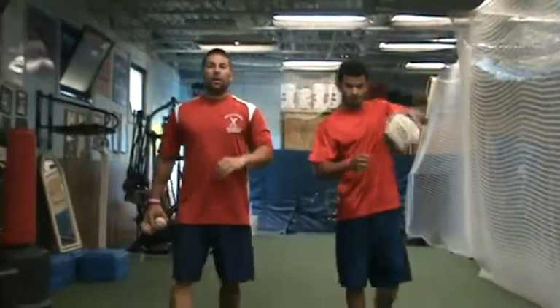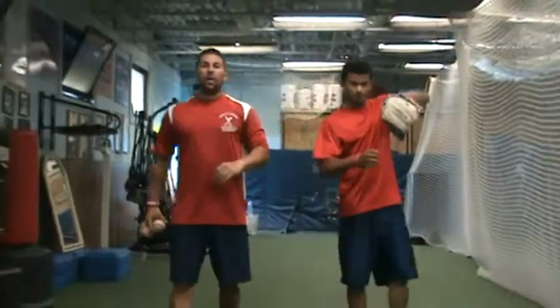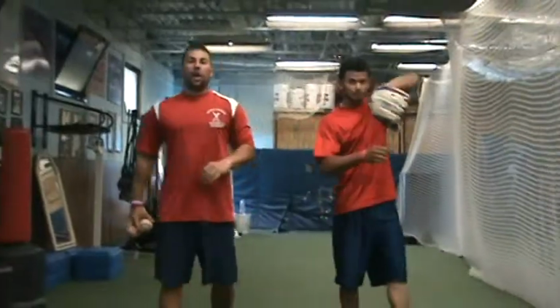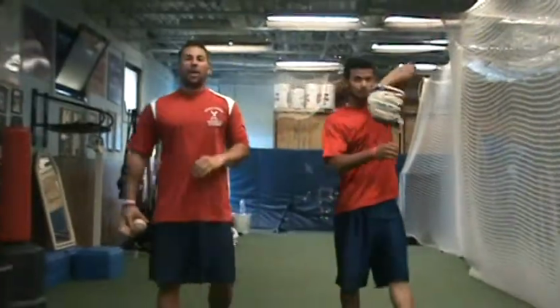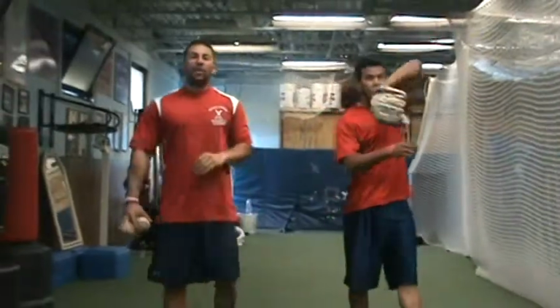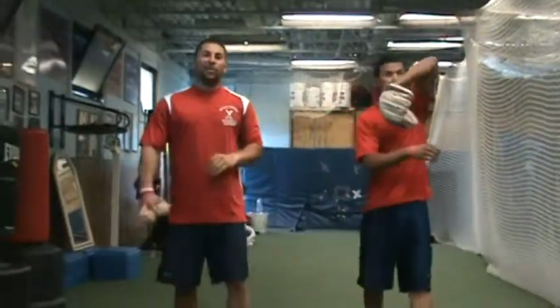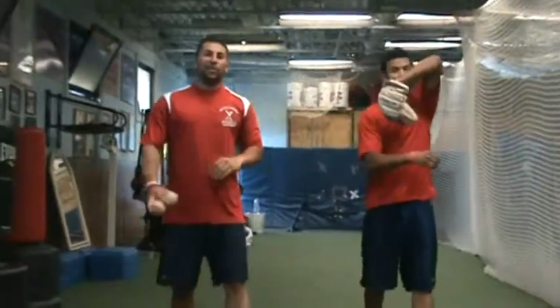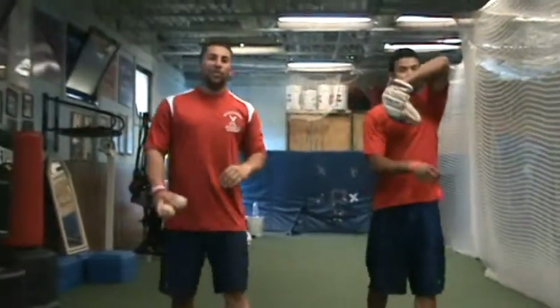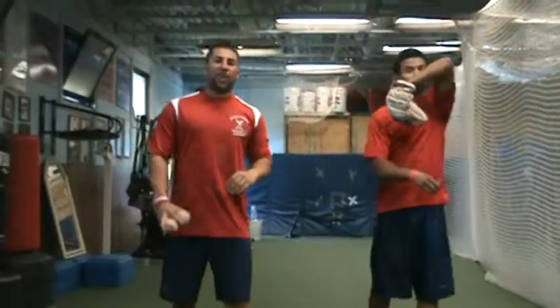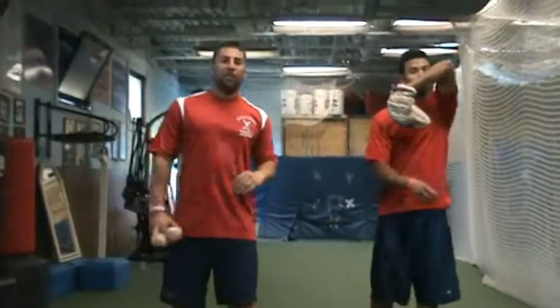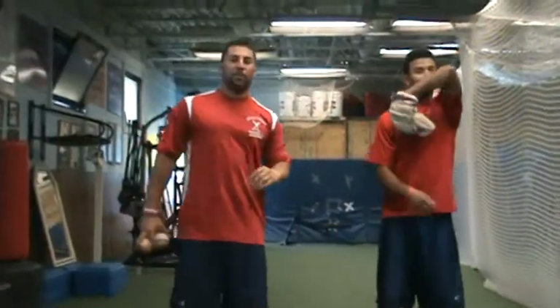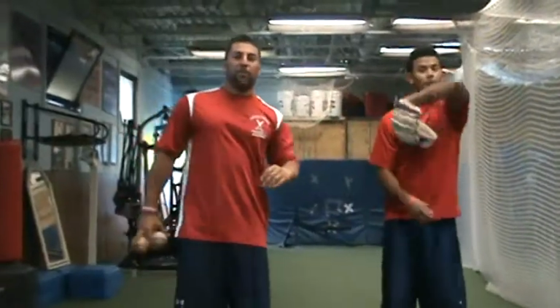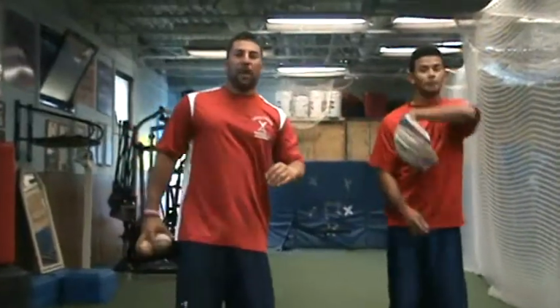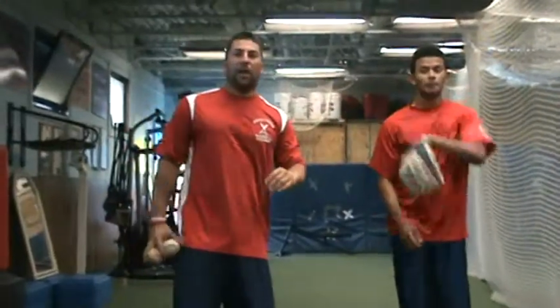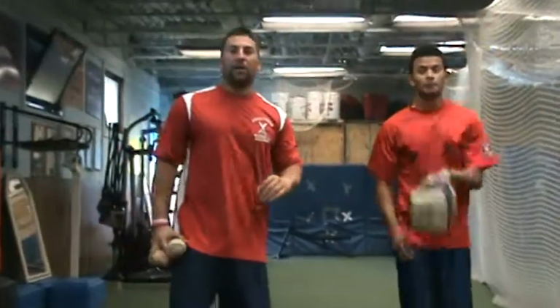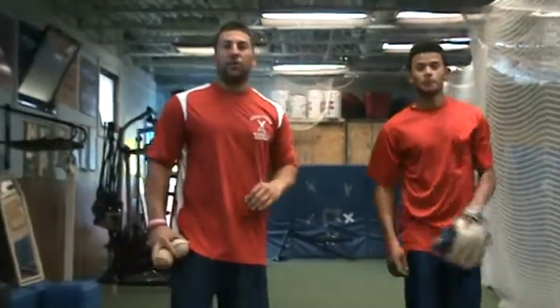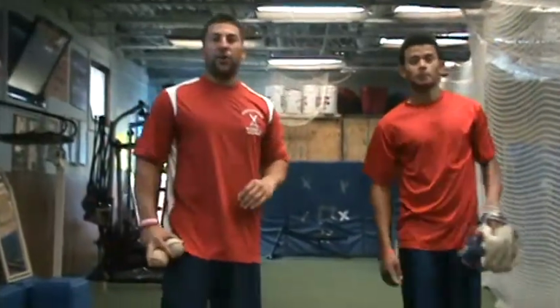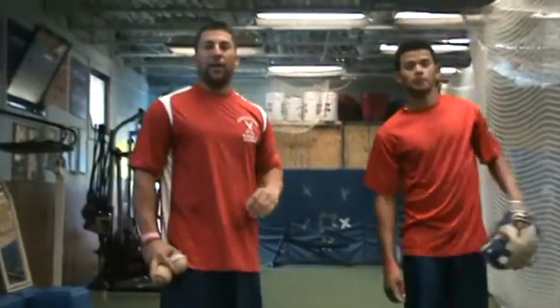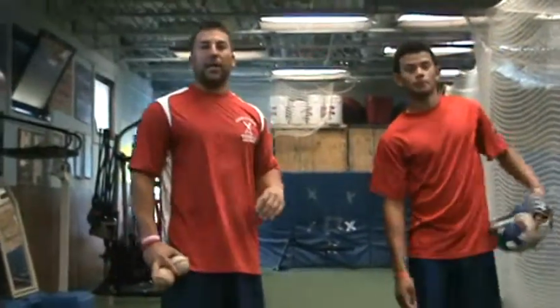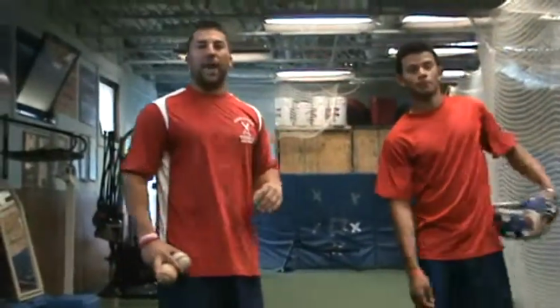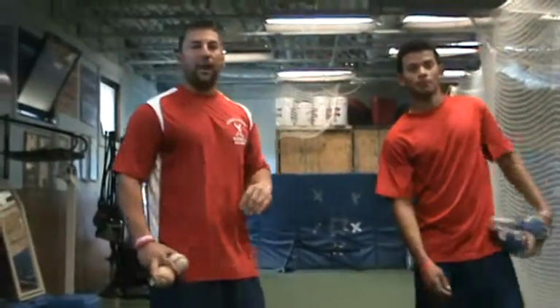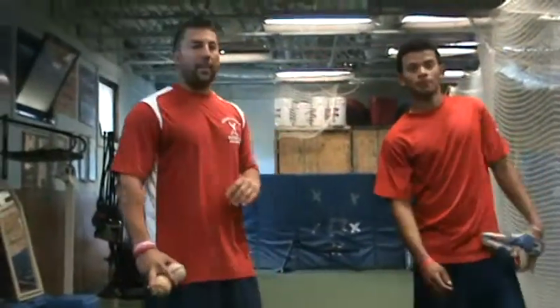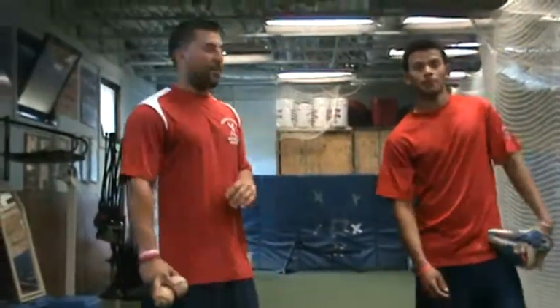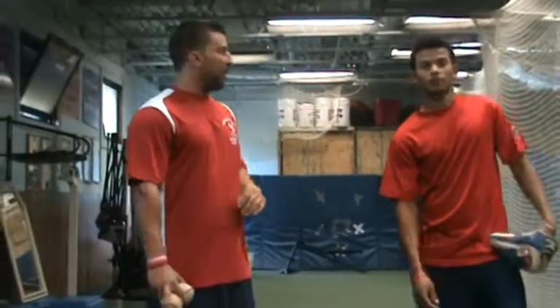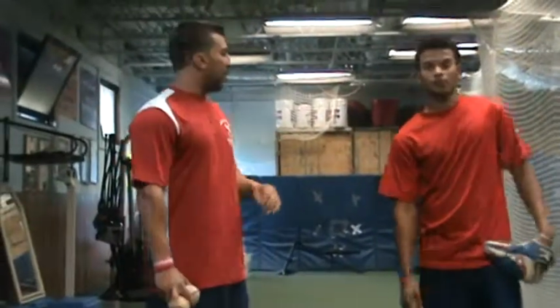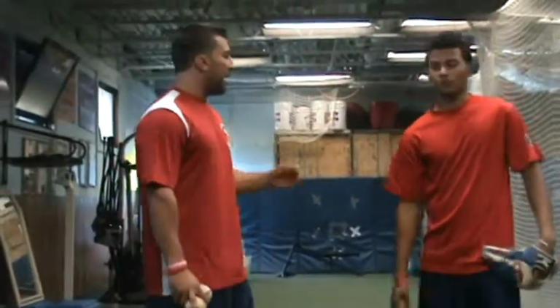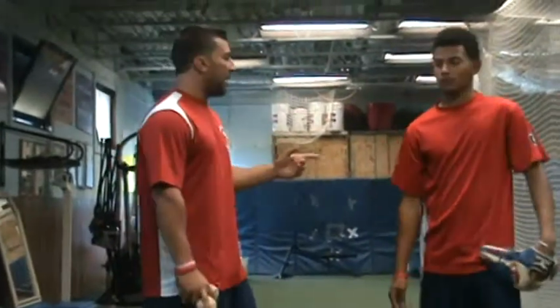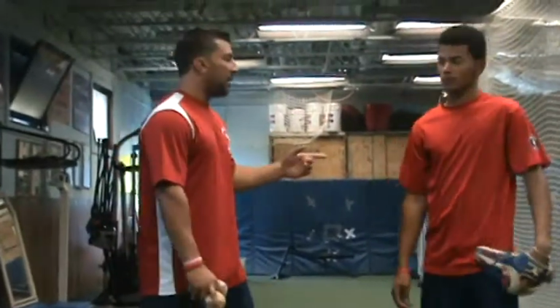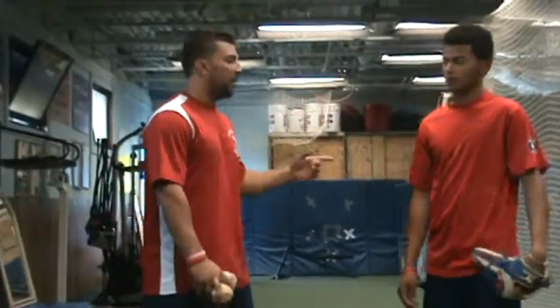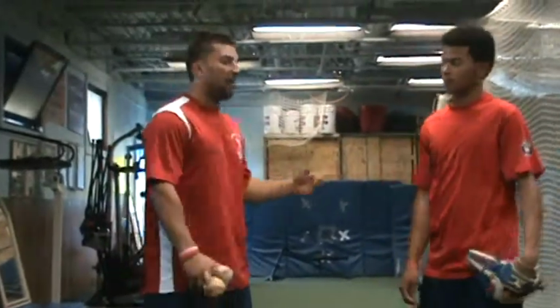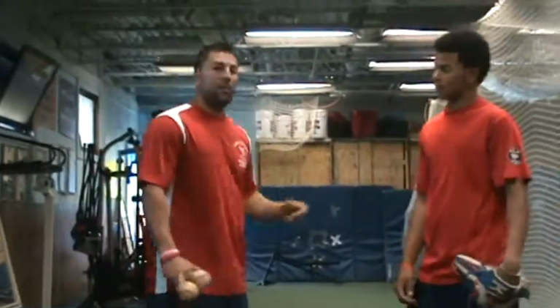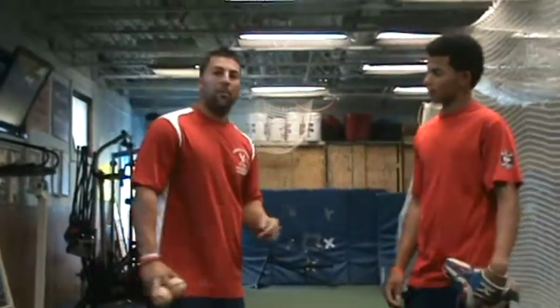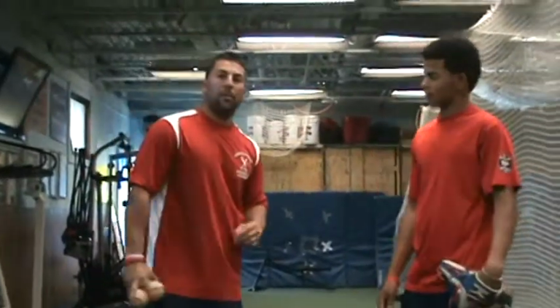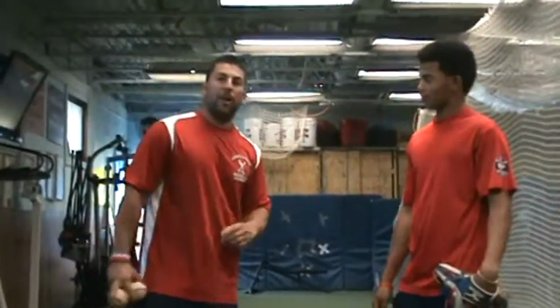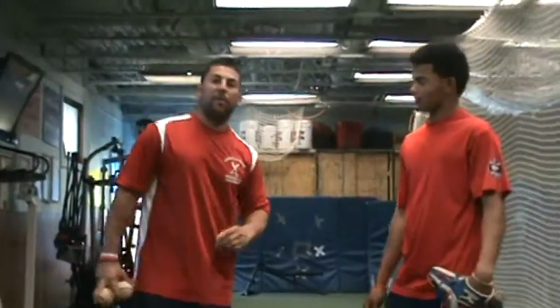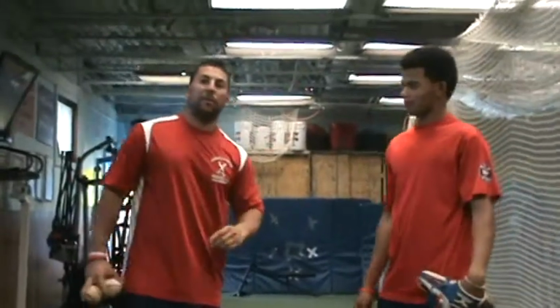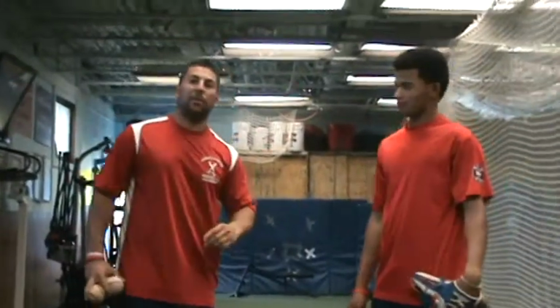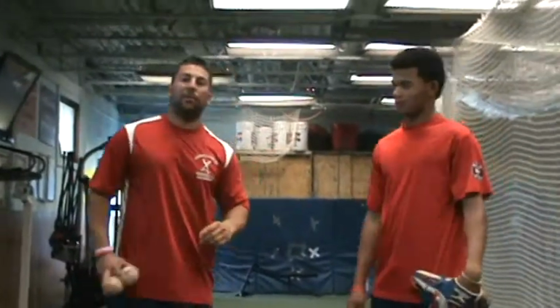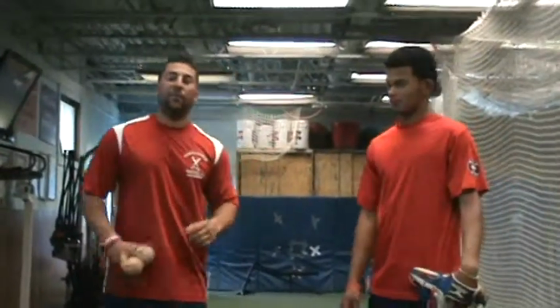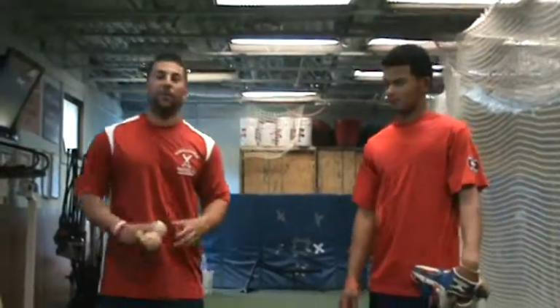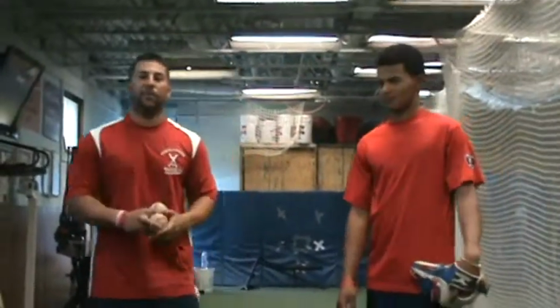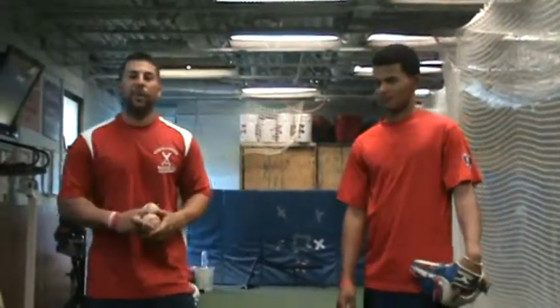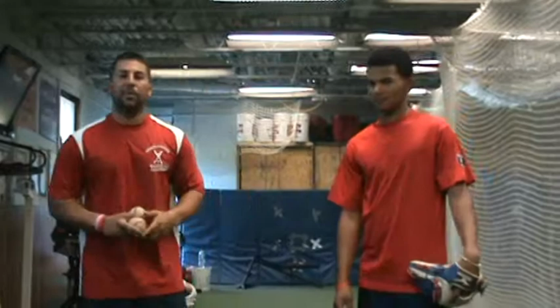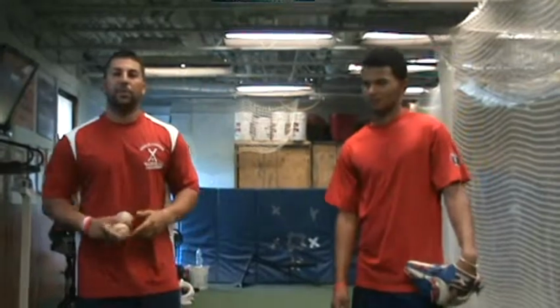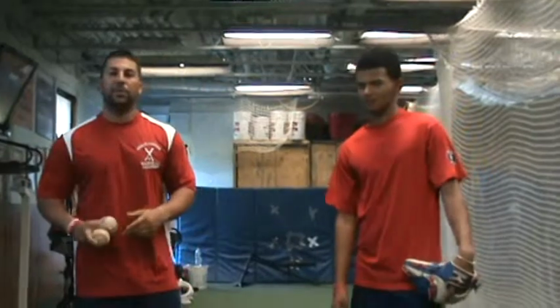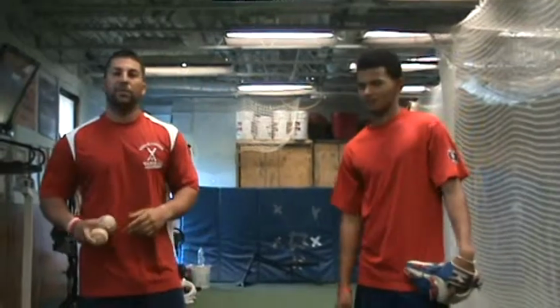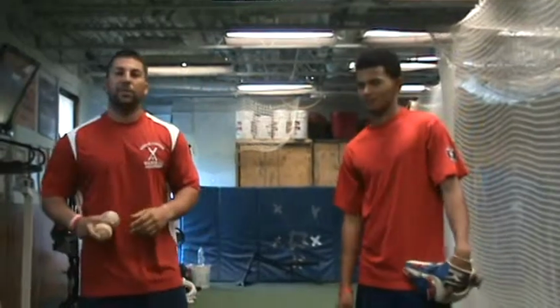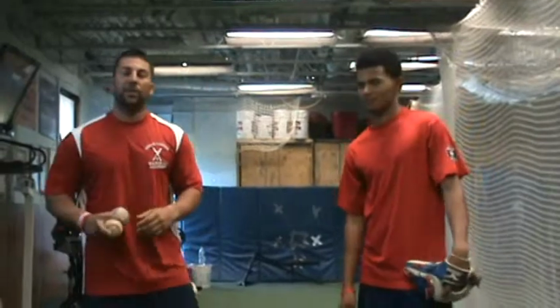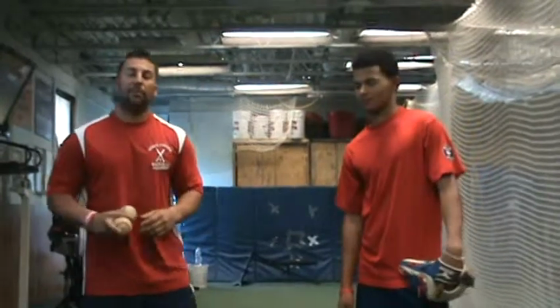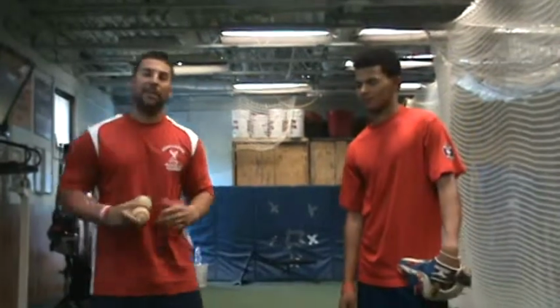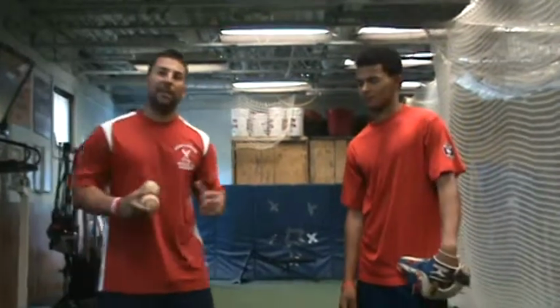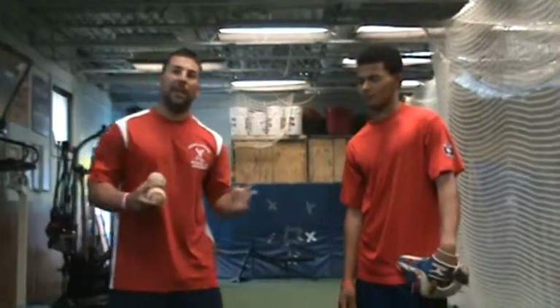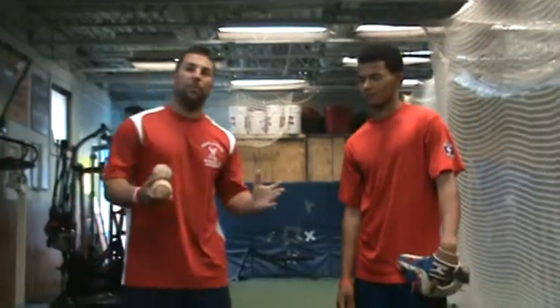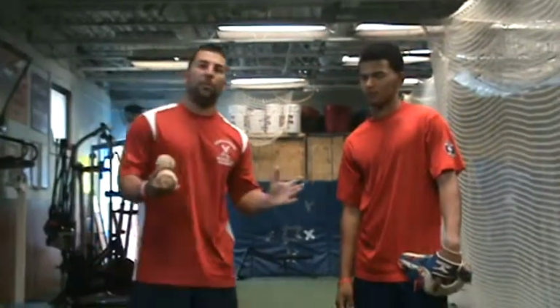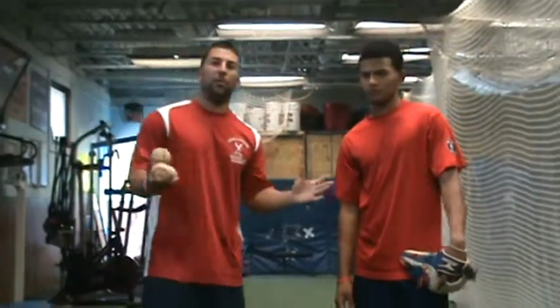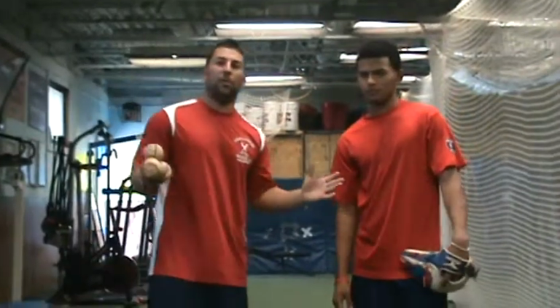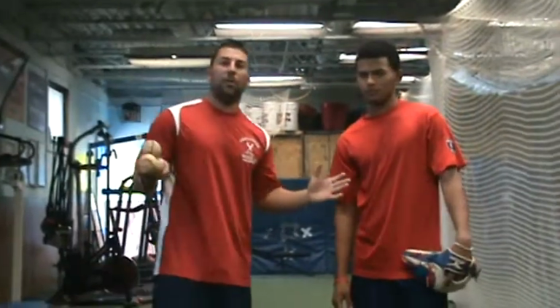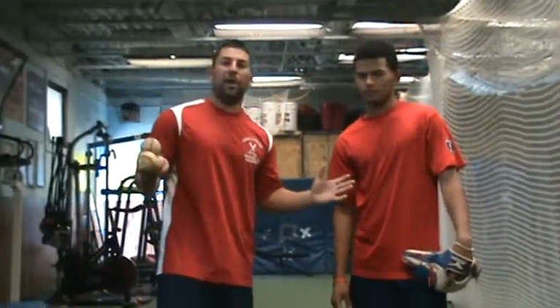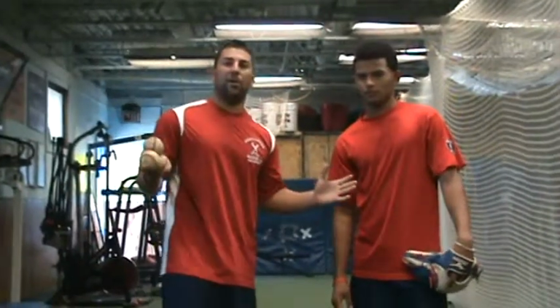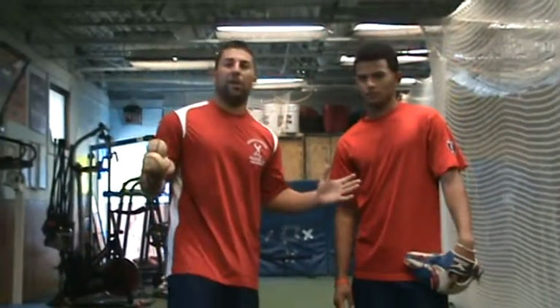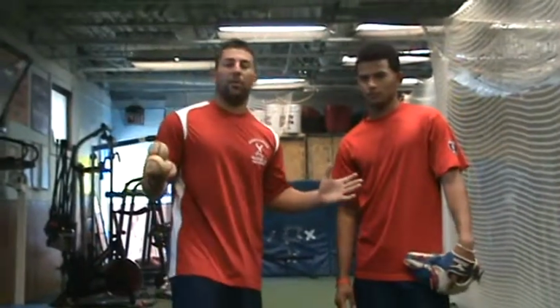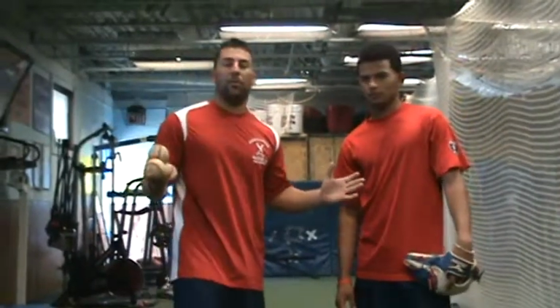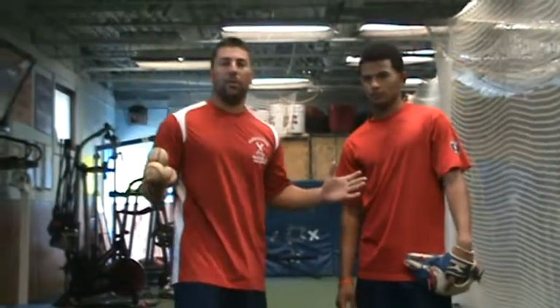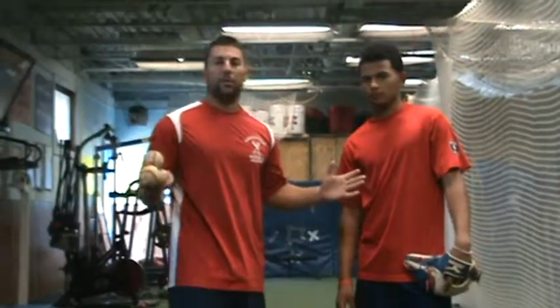How you doing? This is James from the Highland Training Academy. I'm here with Eddie, one of my middle infielders from my 18U team, and today we're going to talk about ground balls.